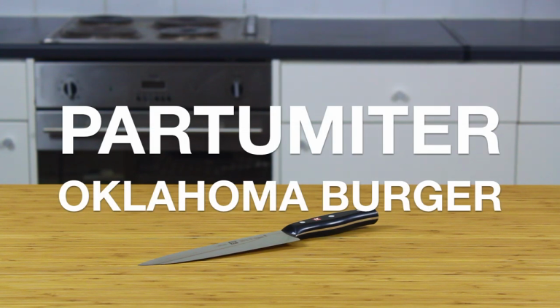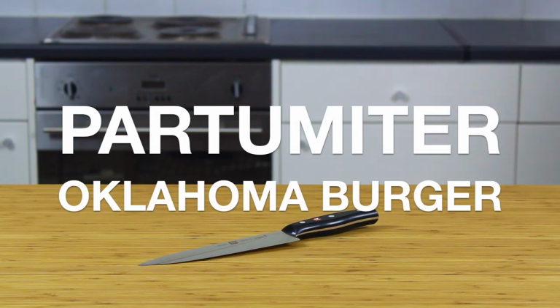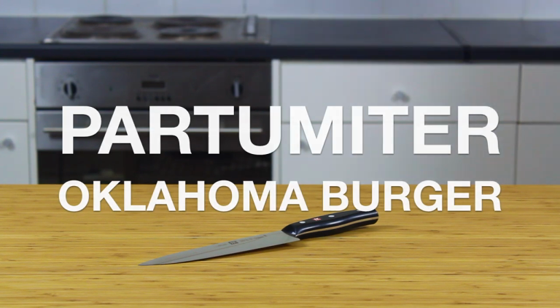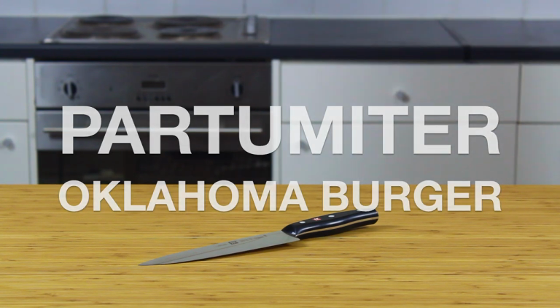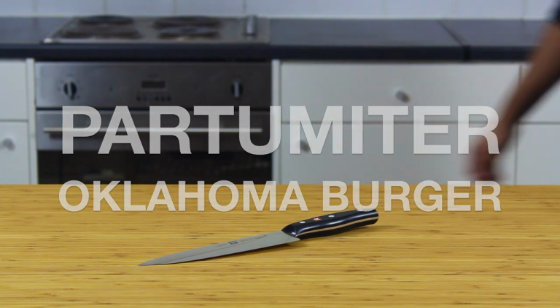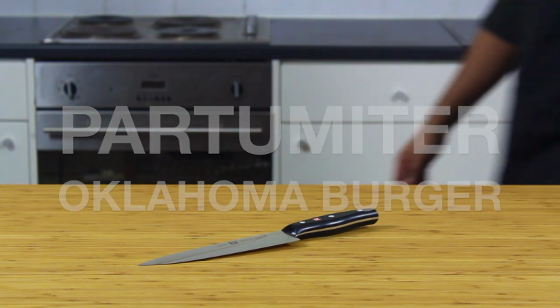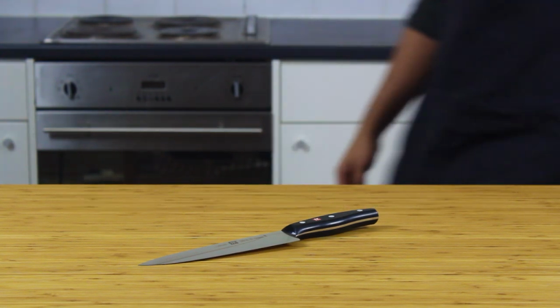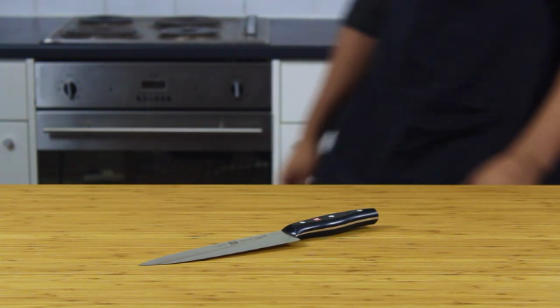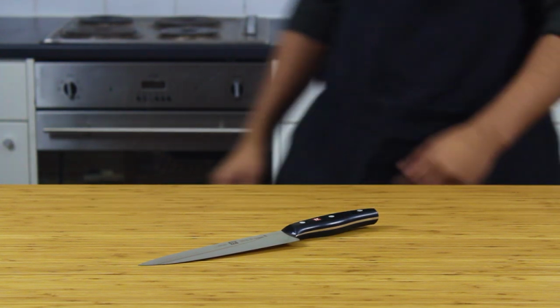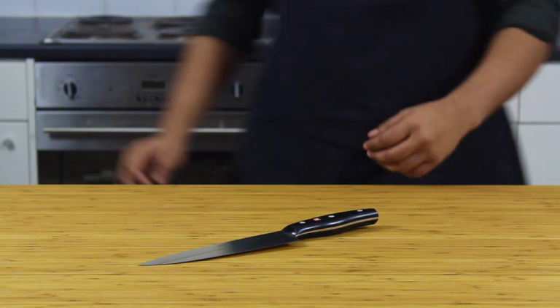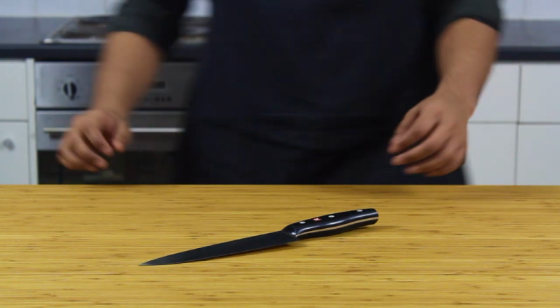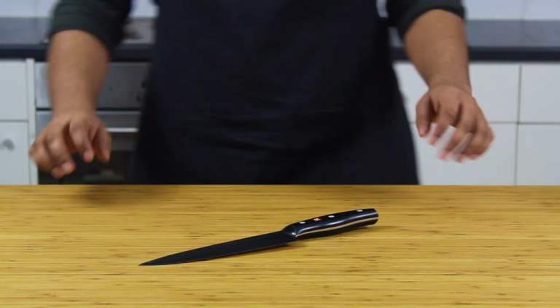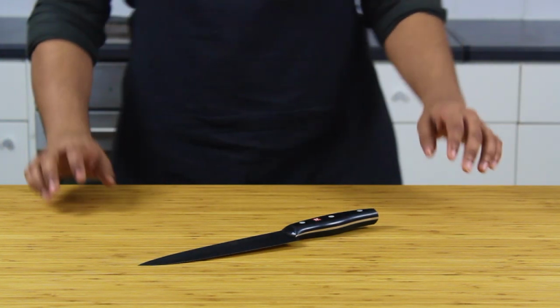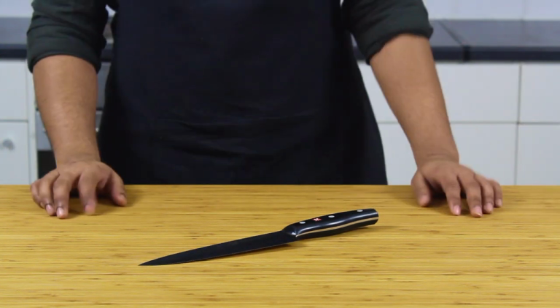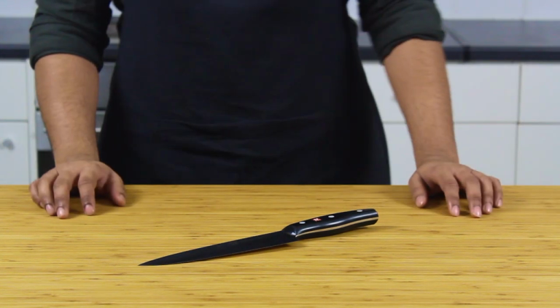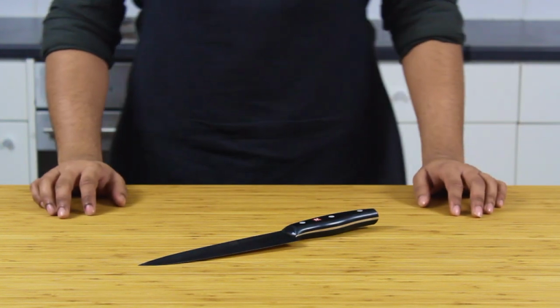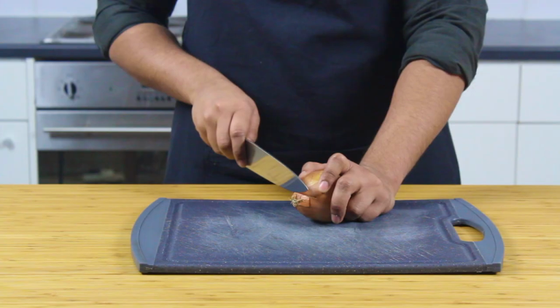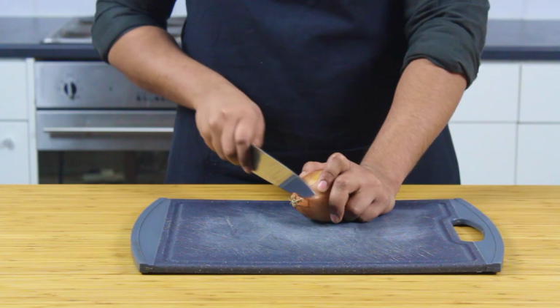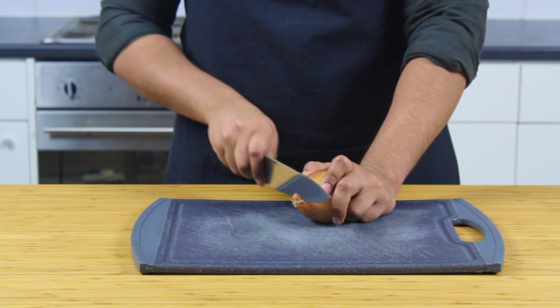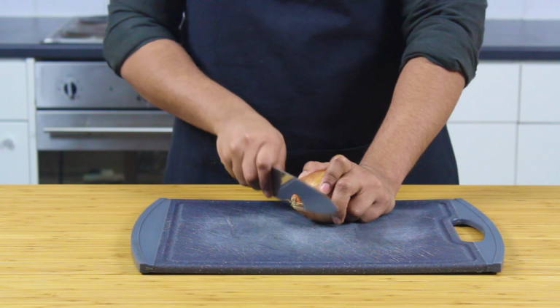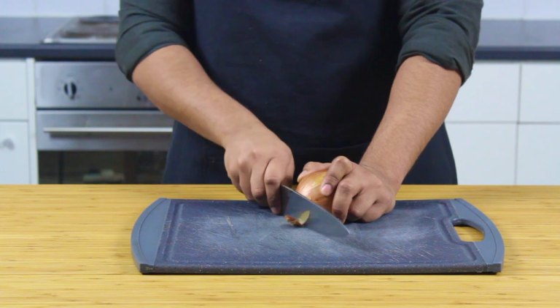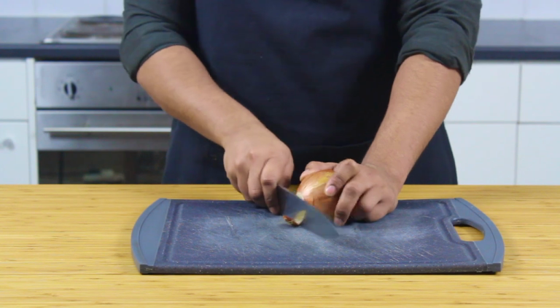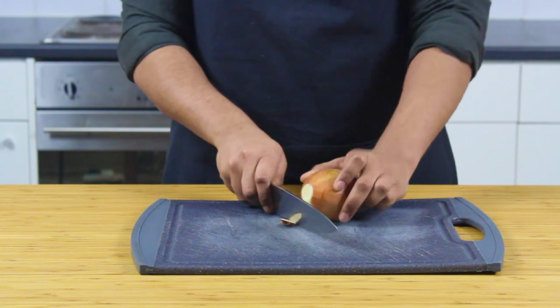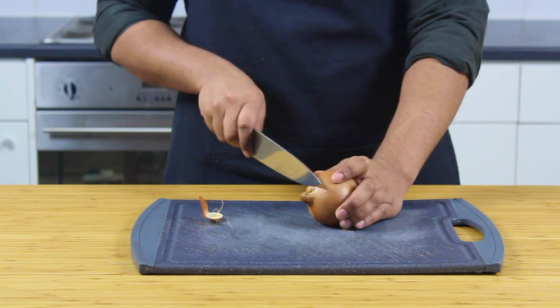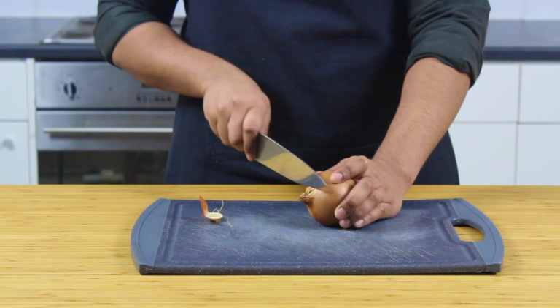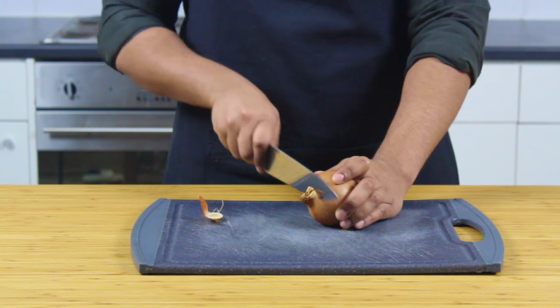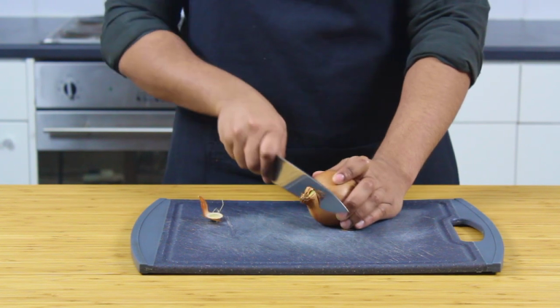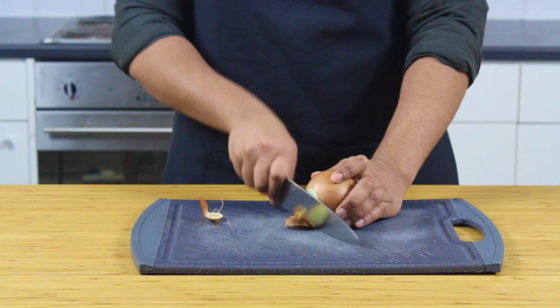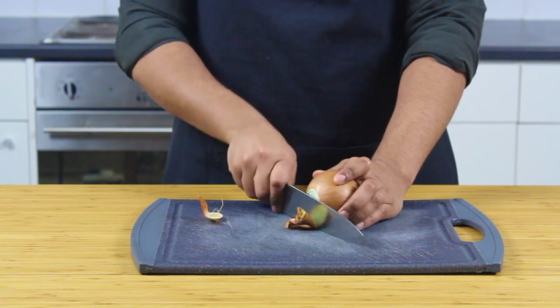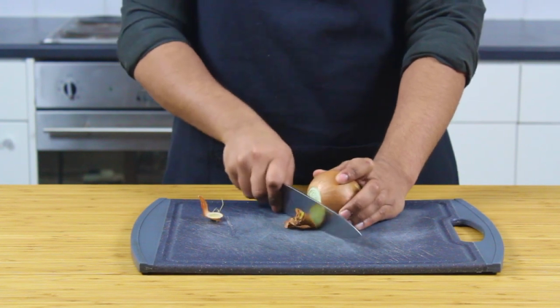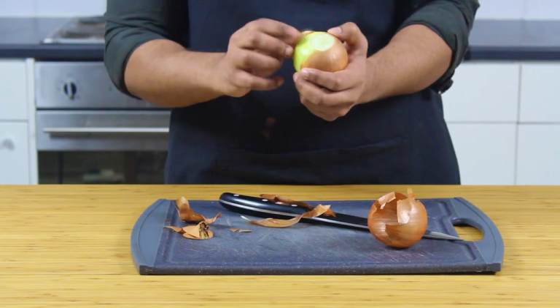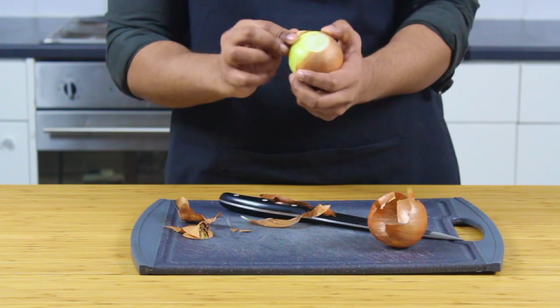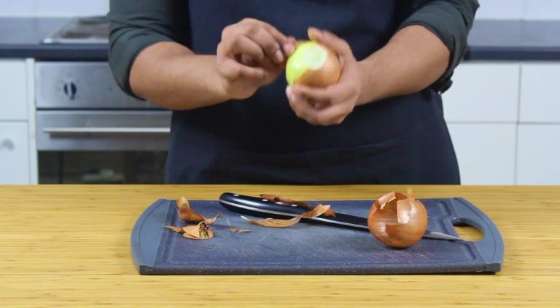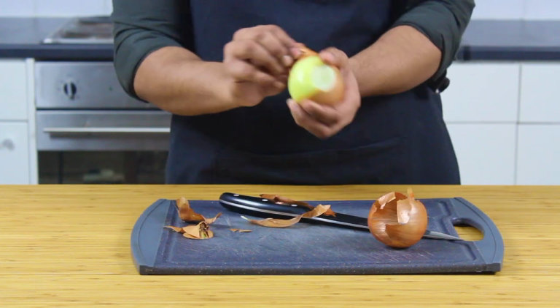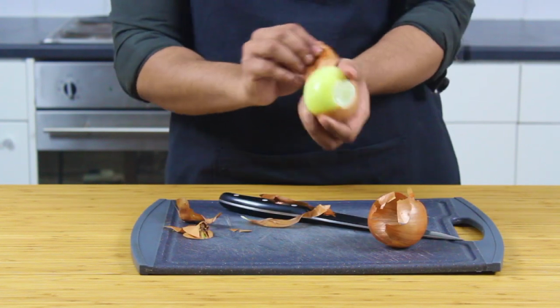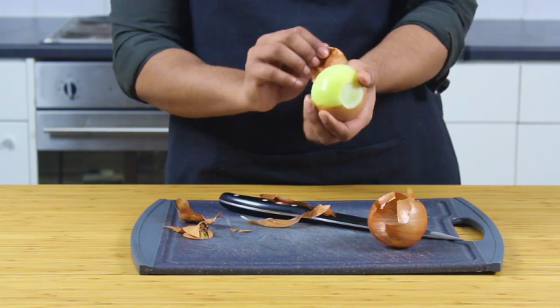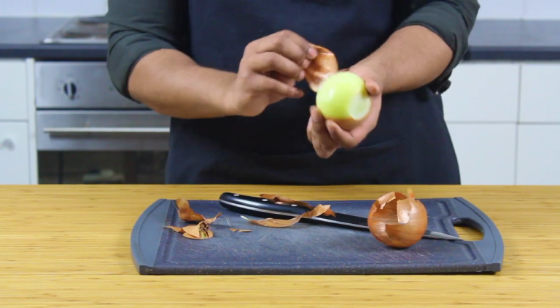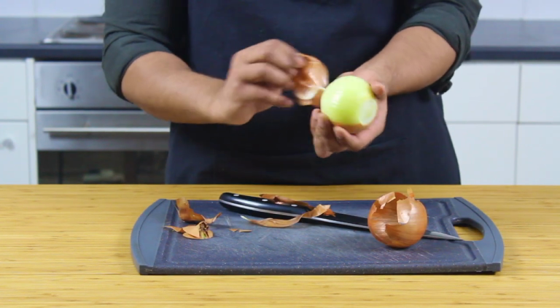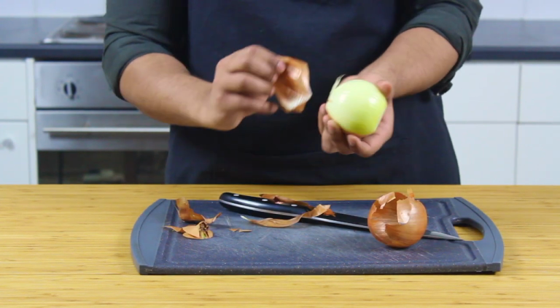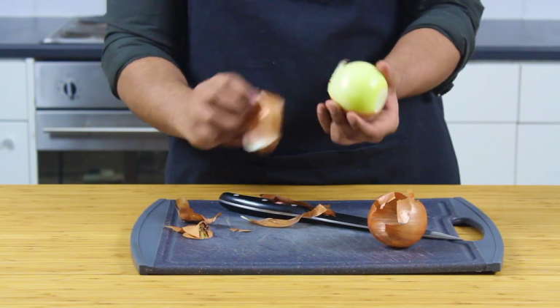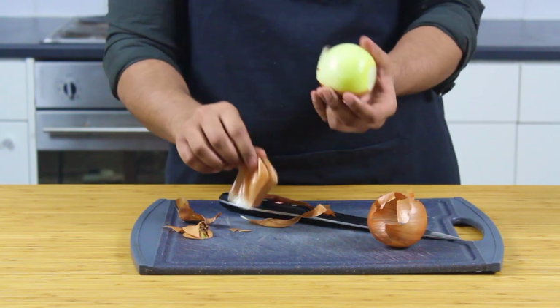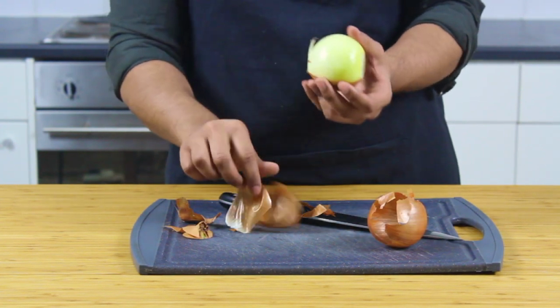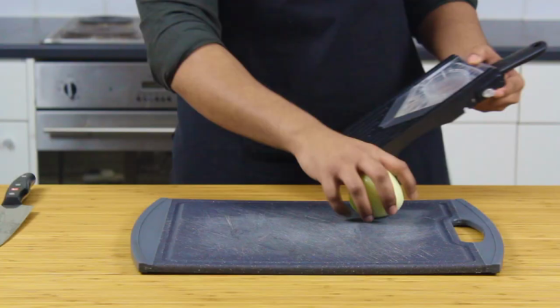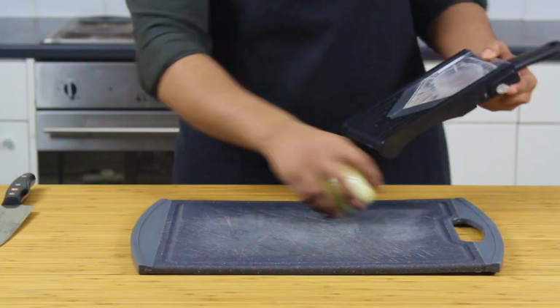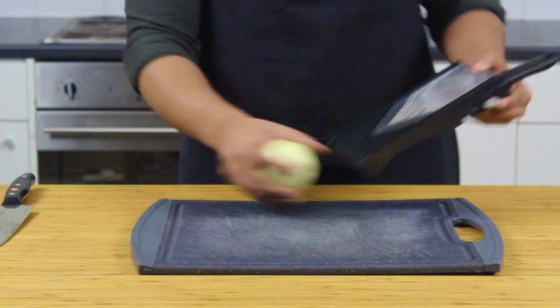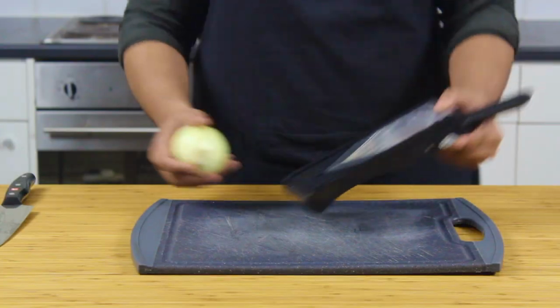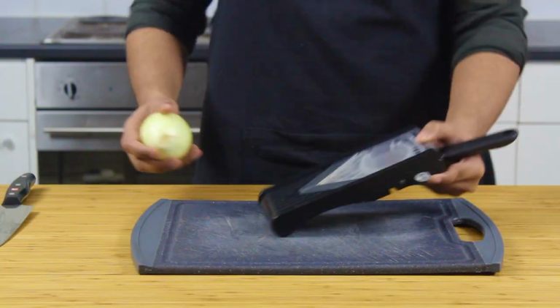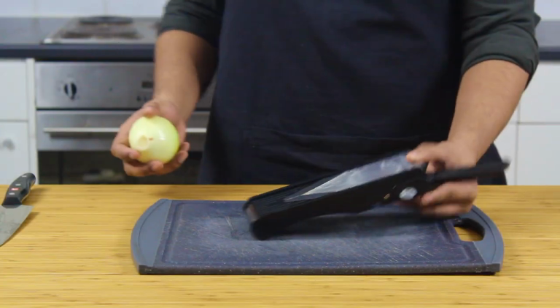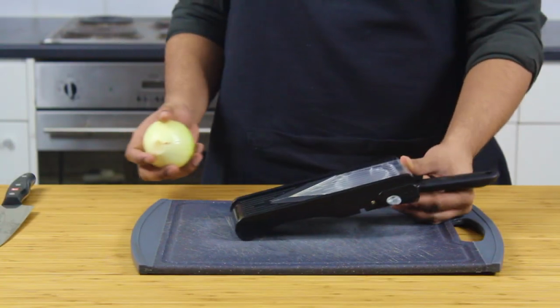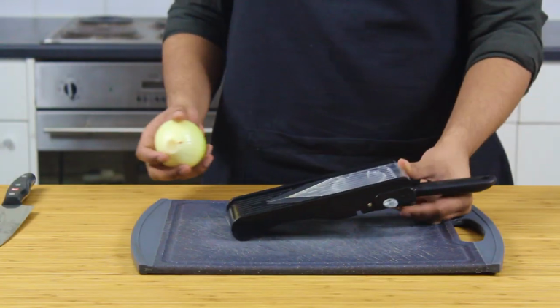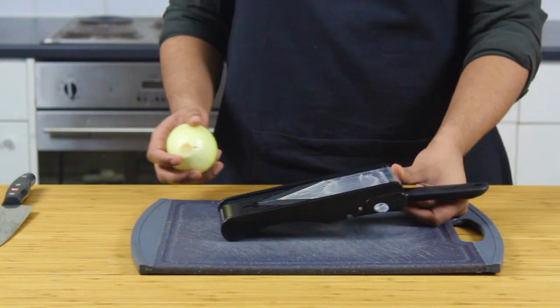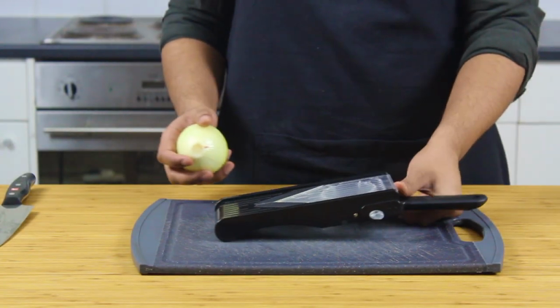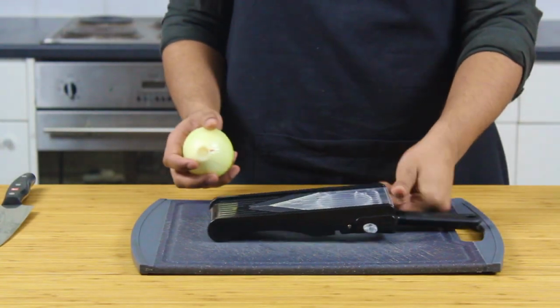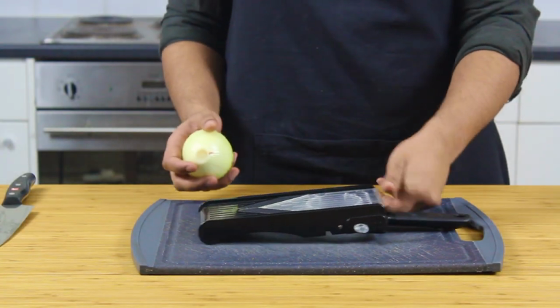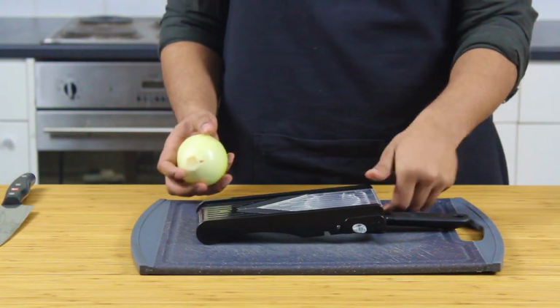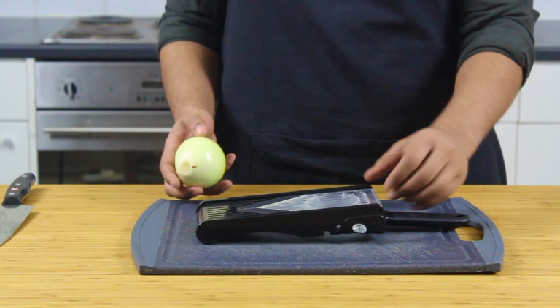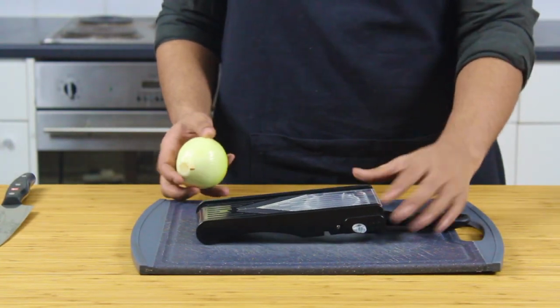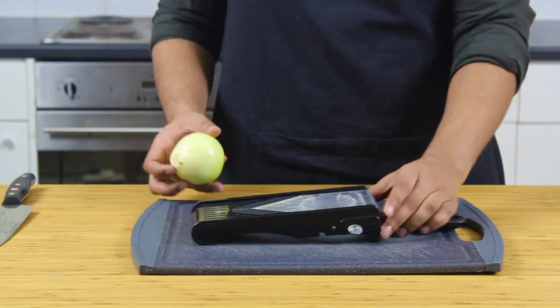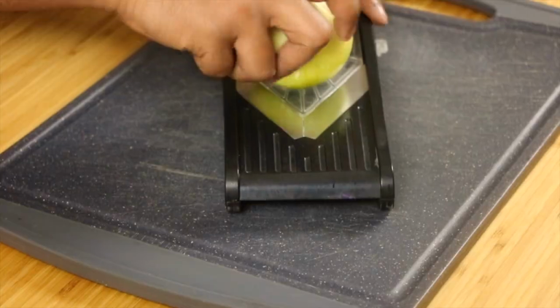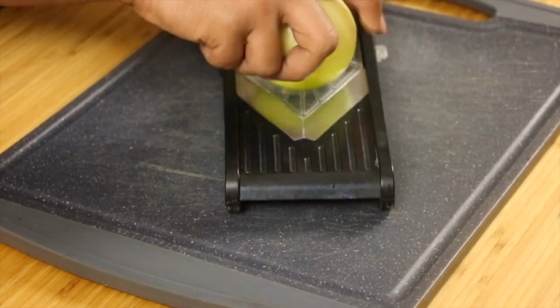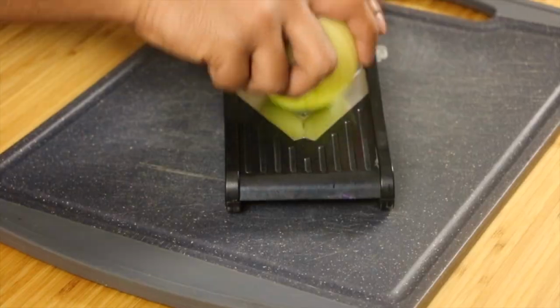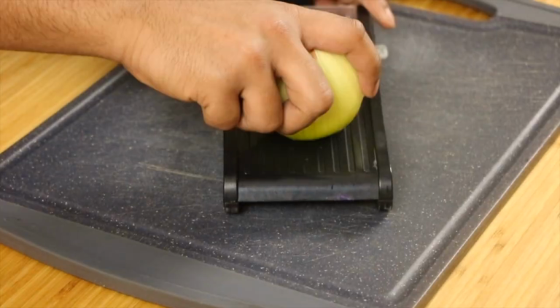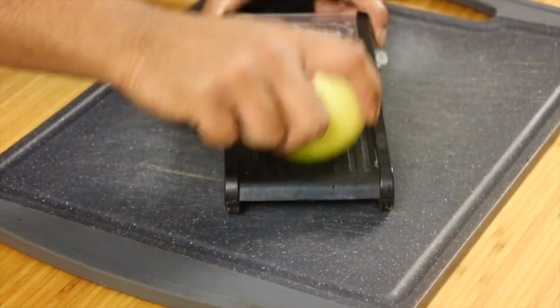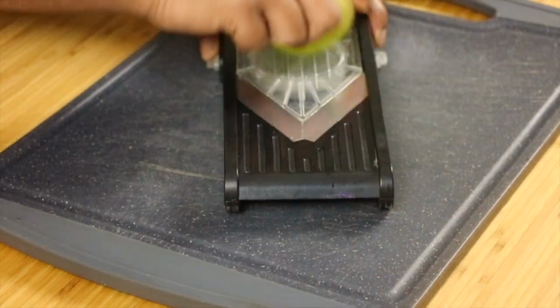Hello and welcome back. Today we are going to be tackling what is in my books the tastiest damn smash burger of all time.